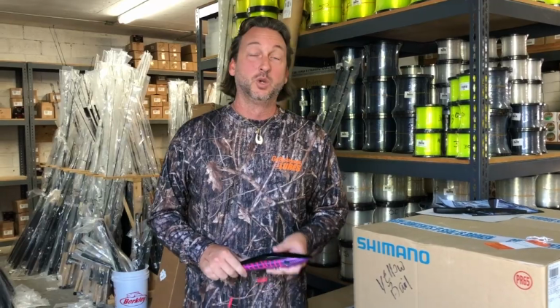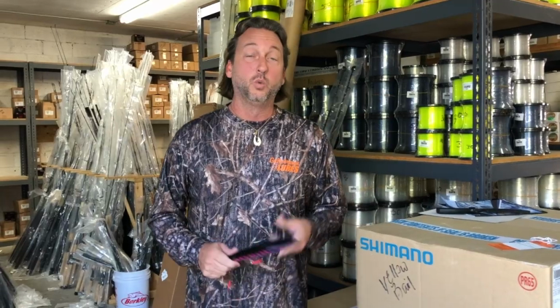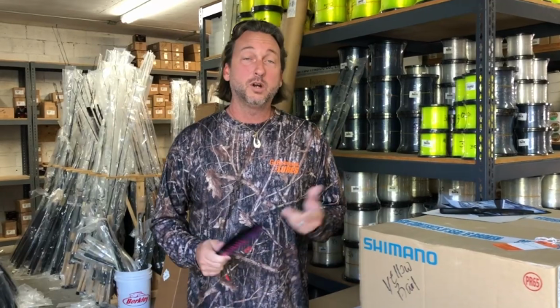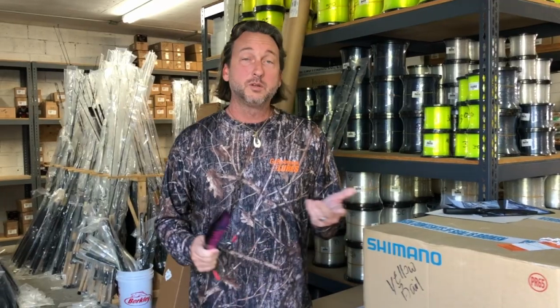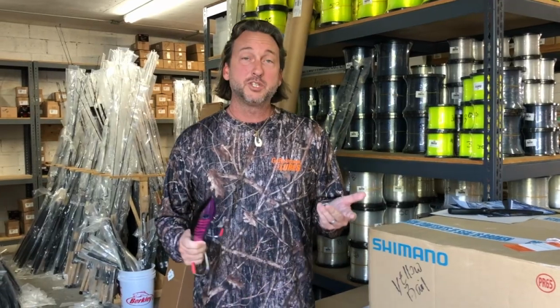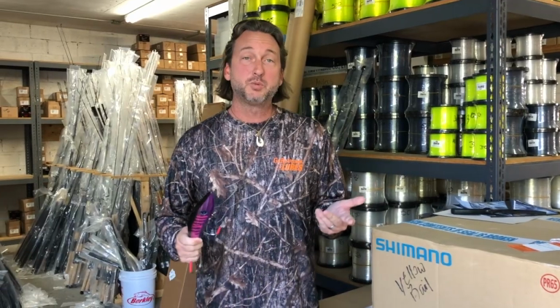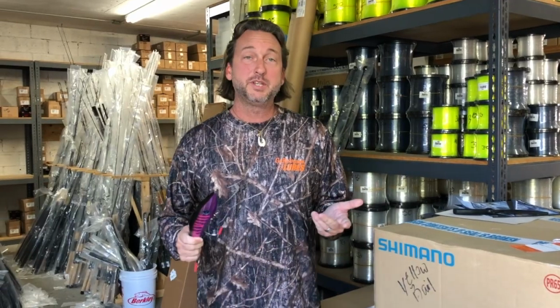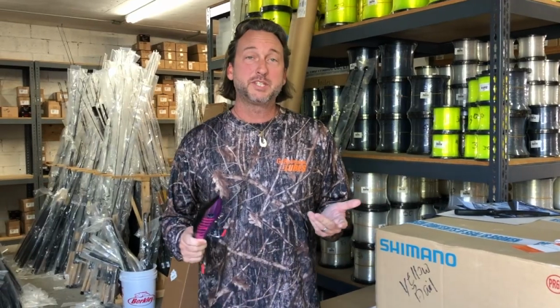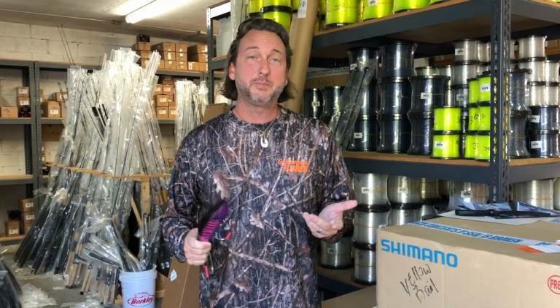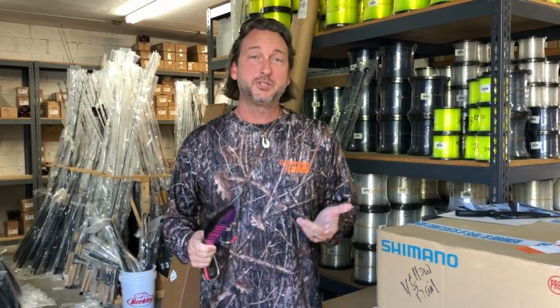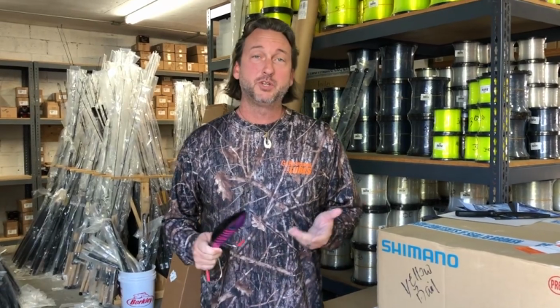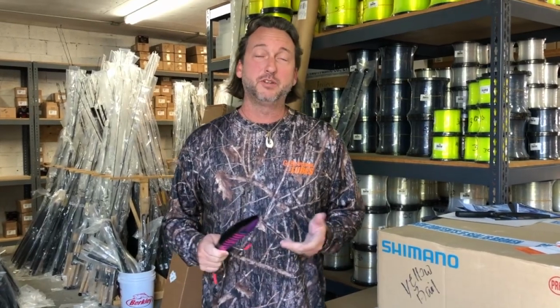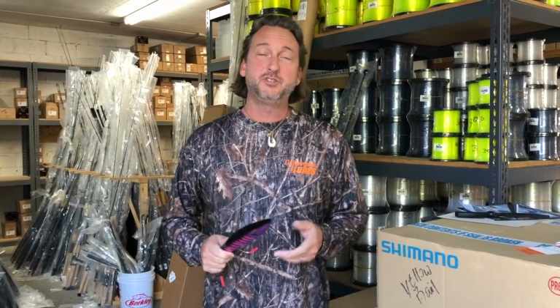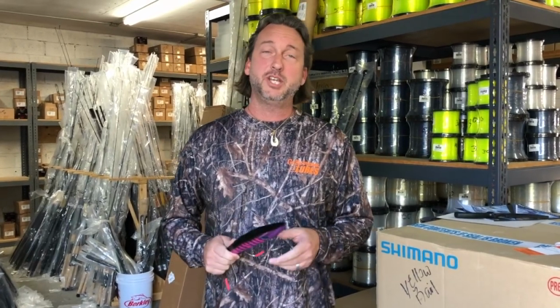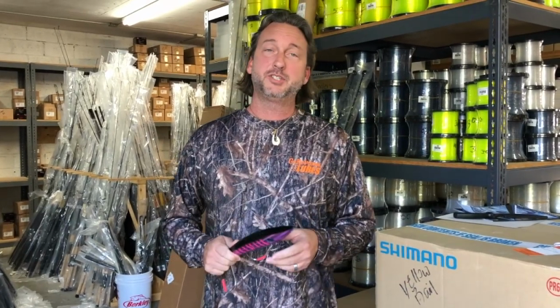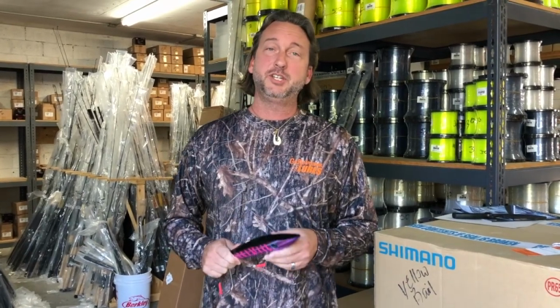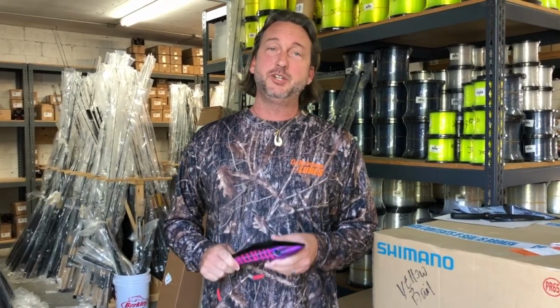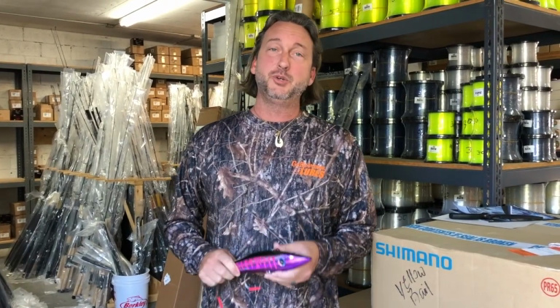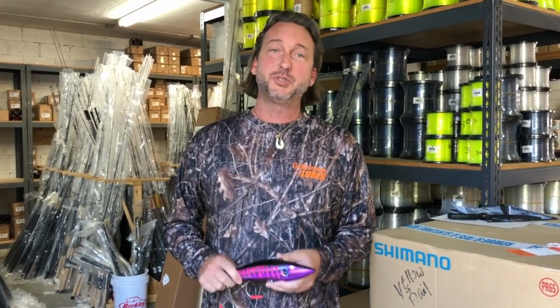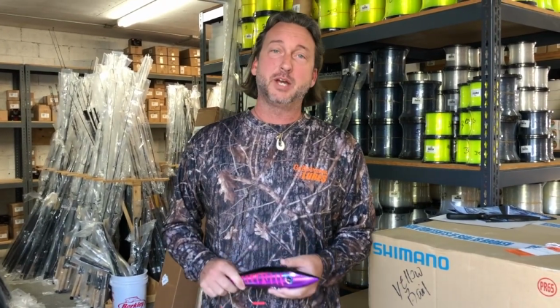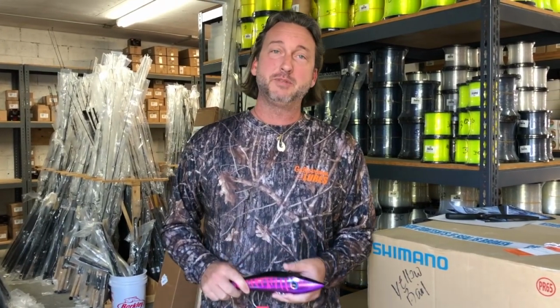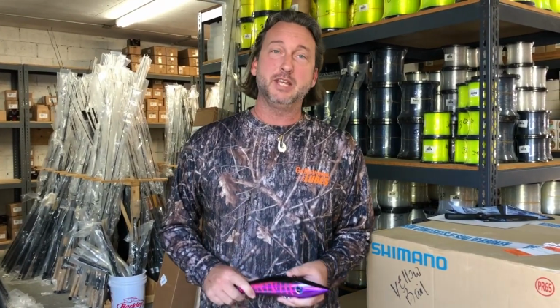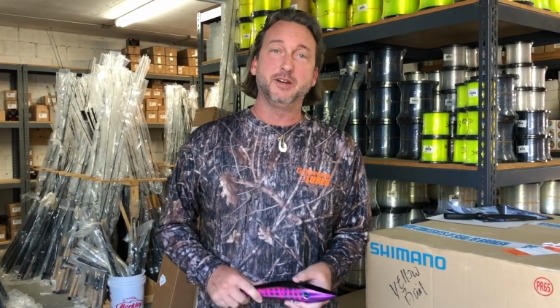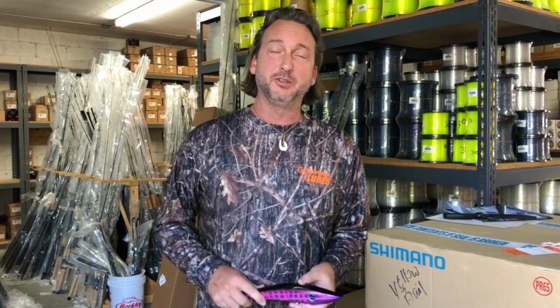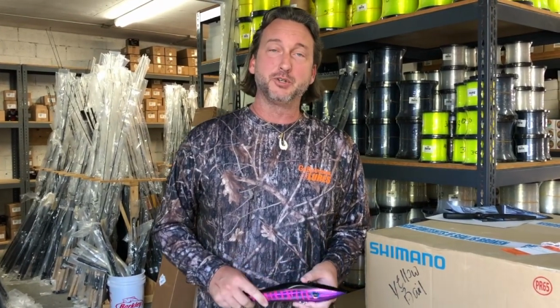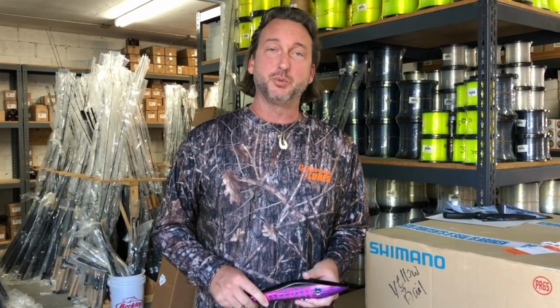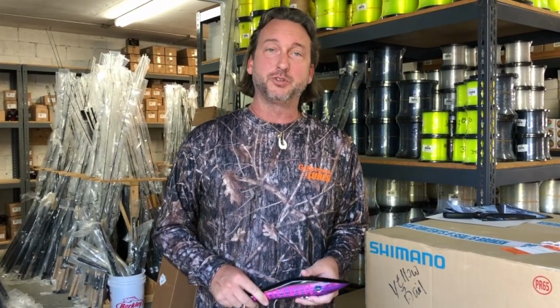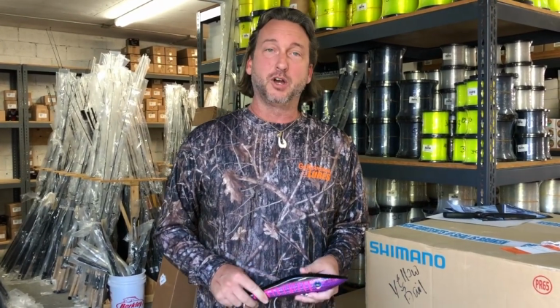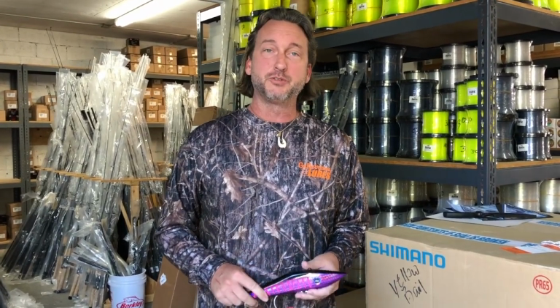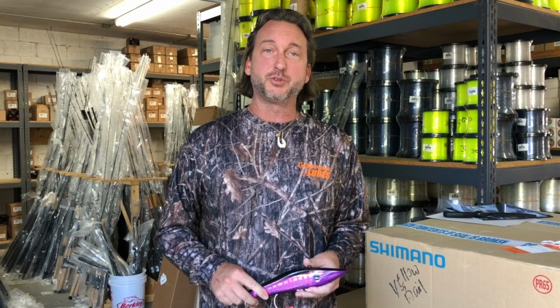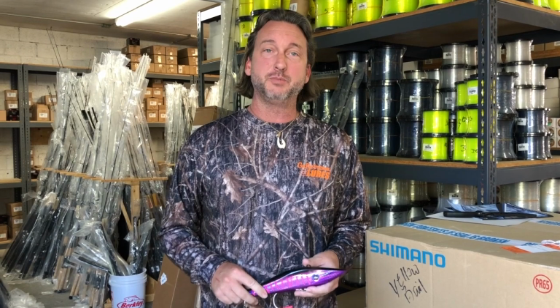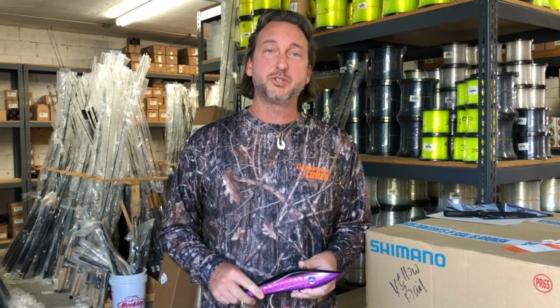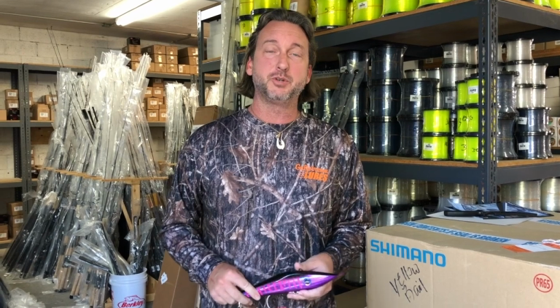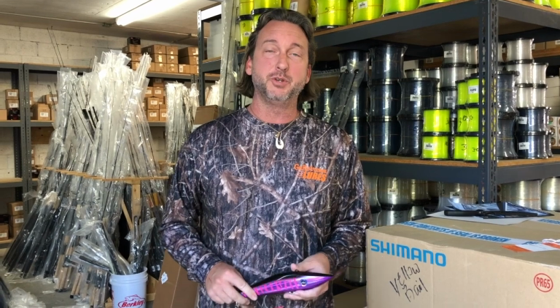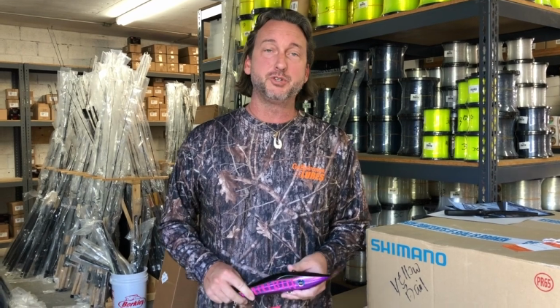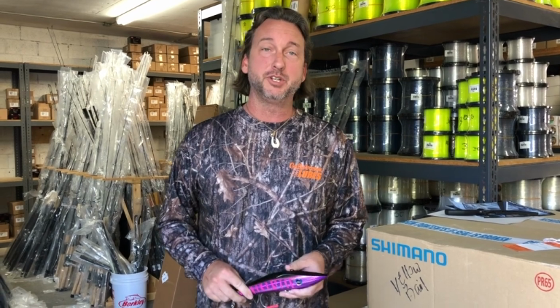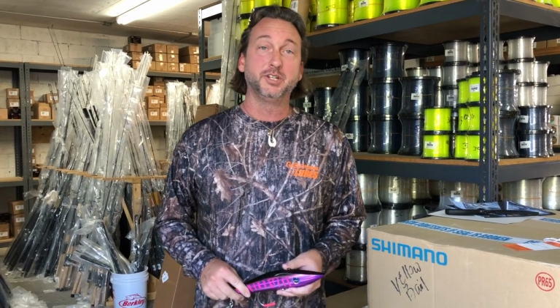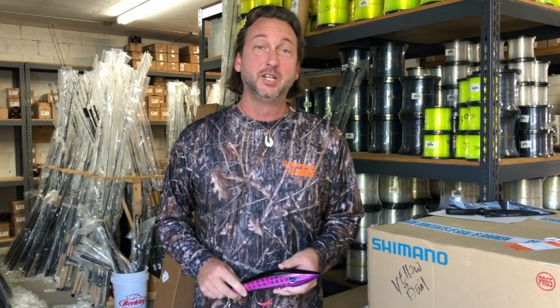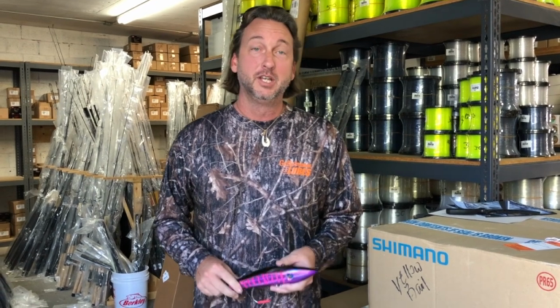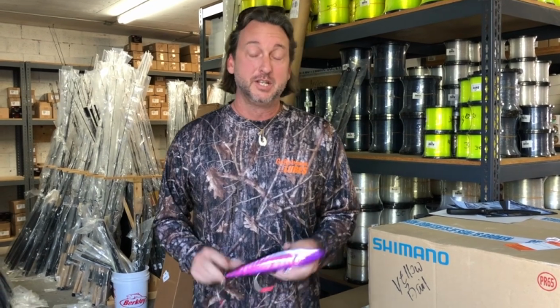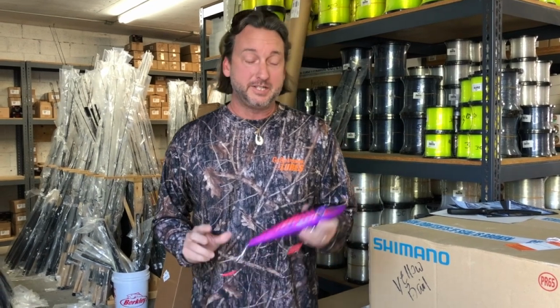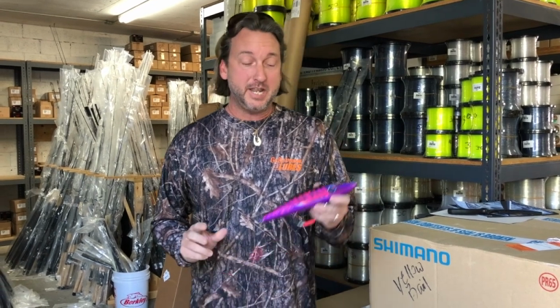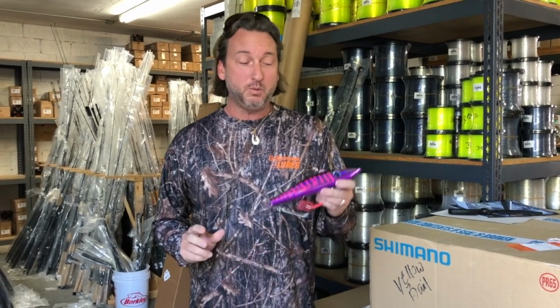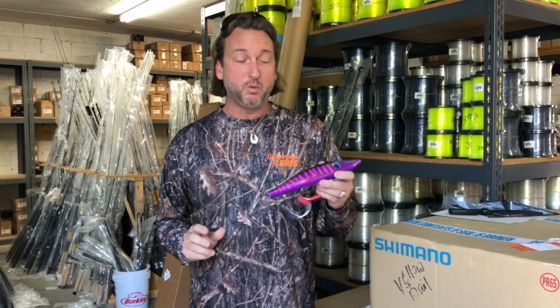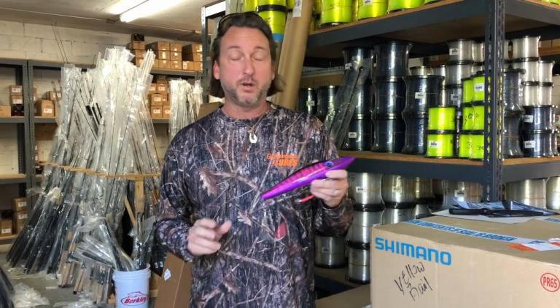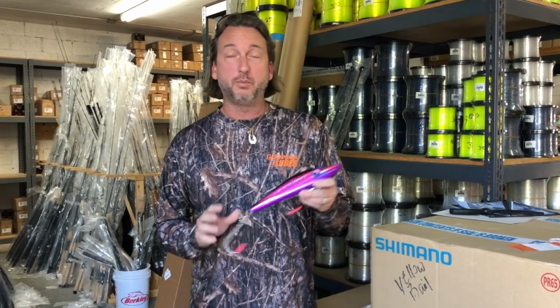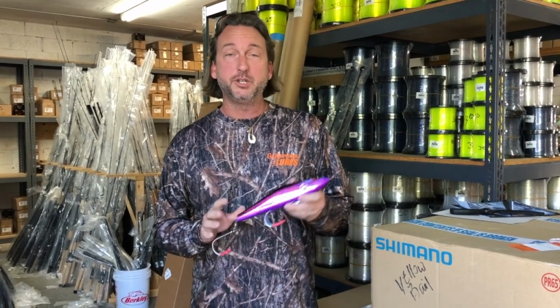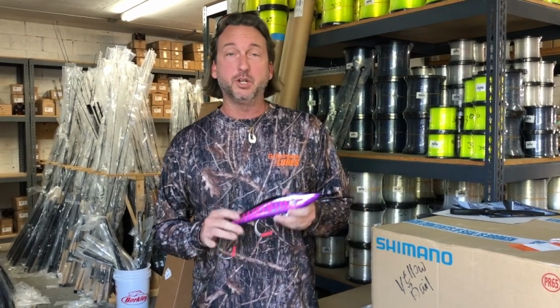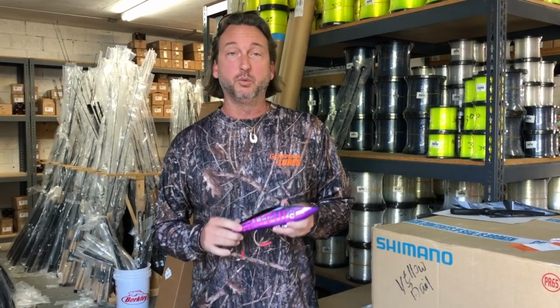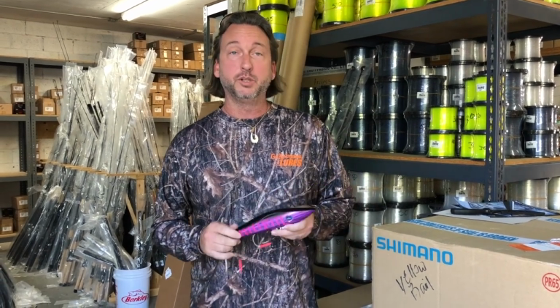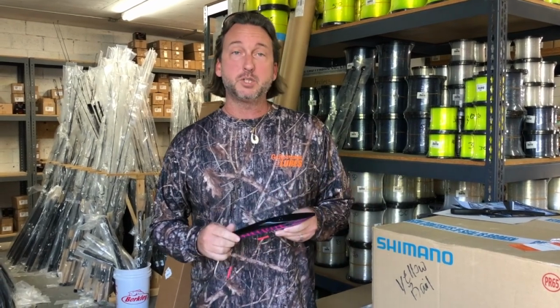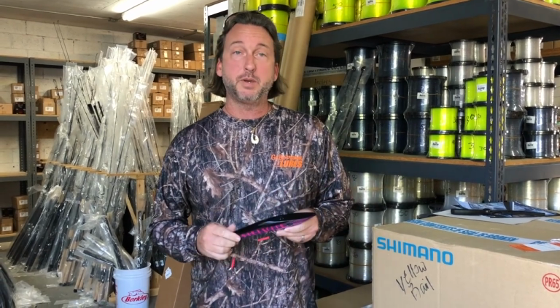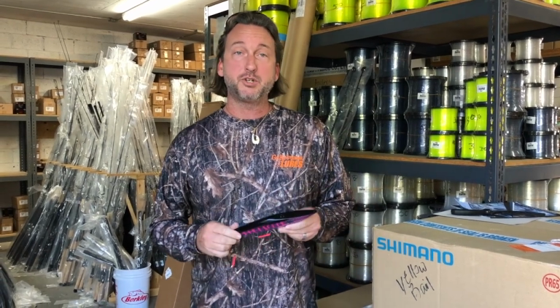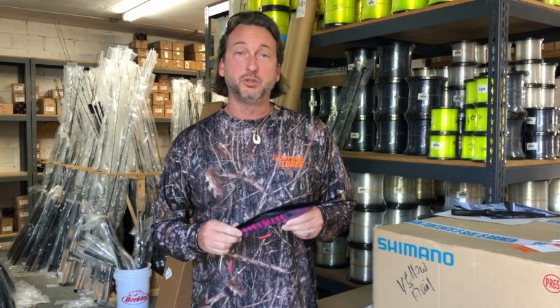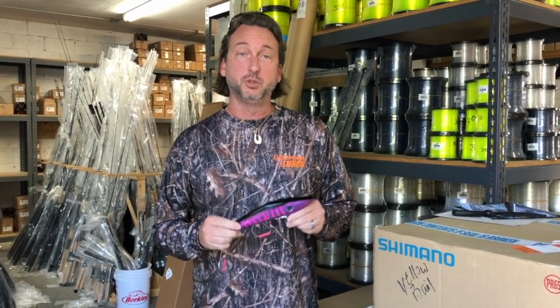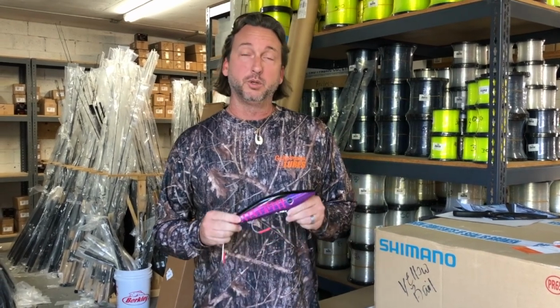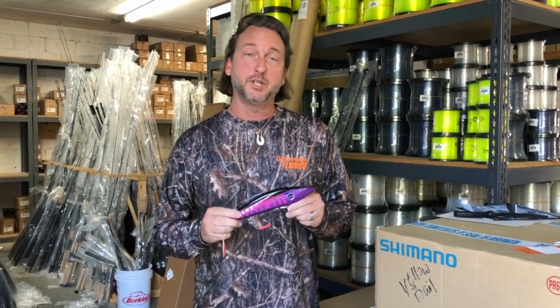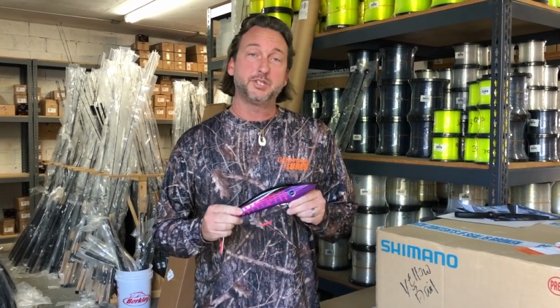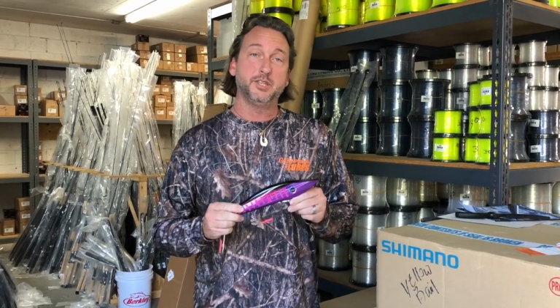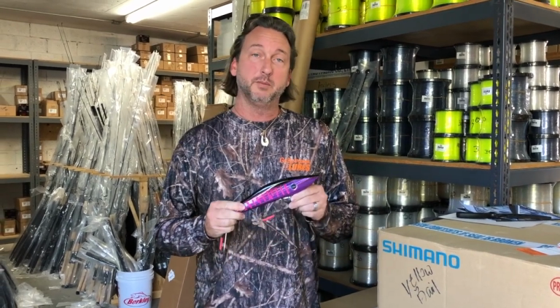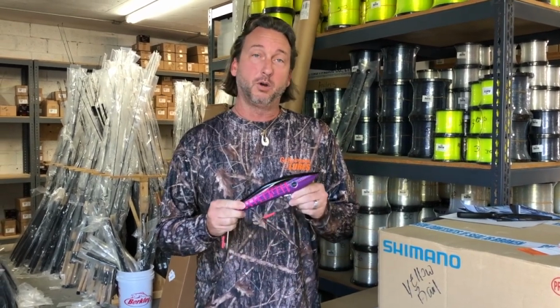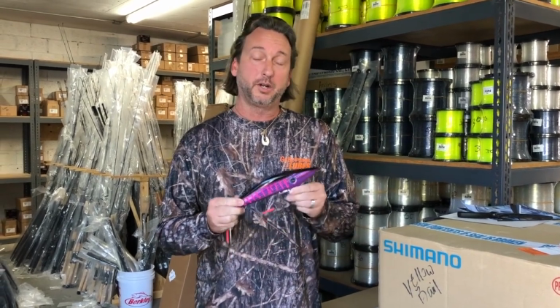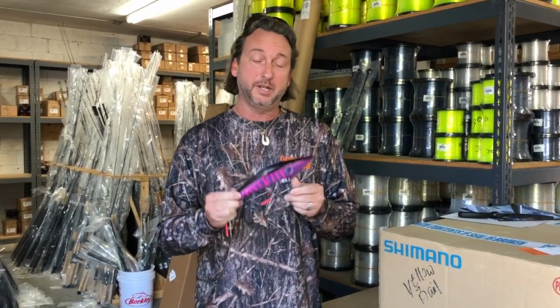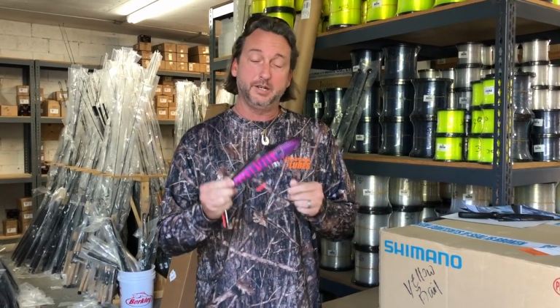Welcome to this week's episode of GSD News. I'm Dave Ellers with Gulfstream Distribution. Today we want to bring you a really special lure that's hitting the market.